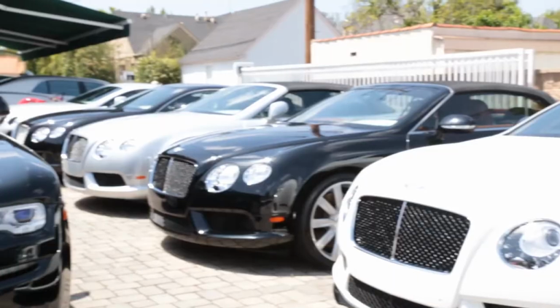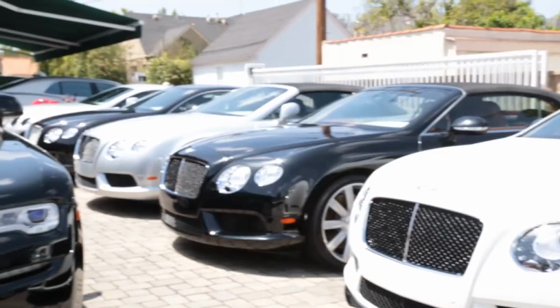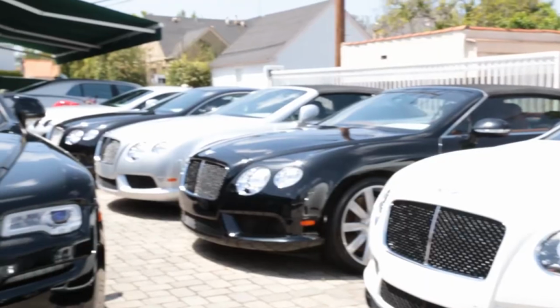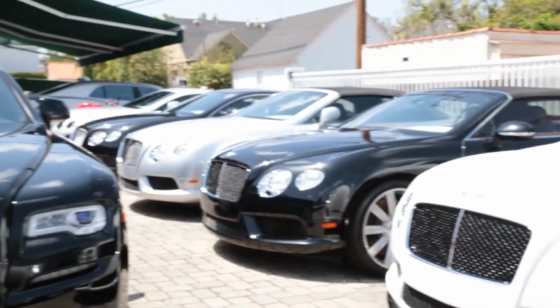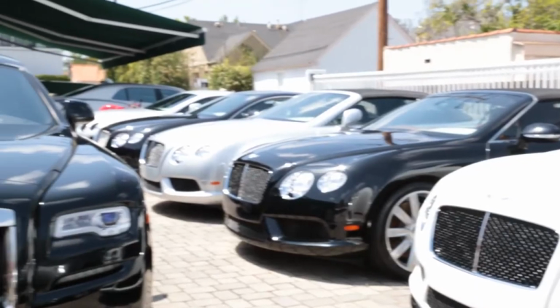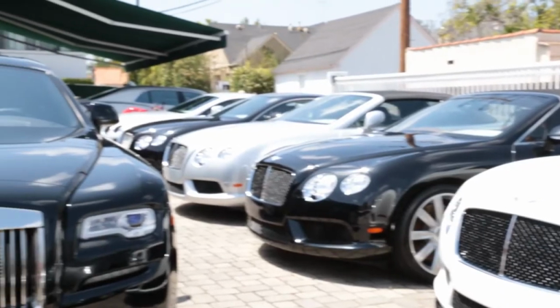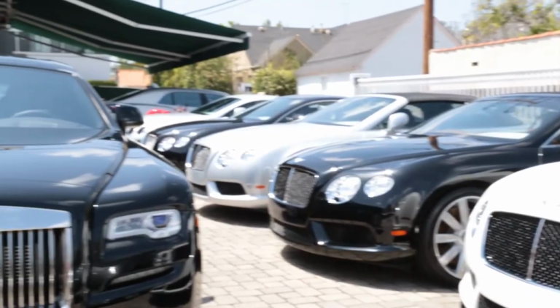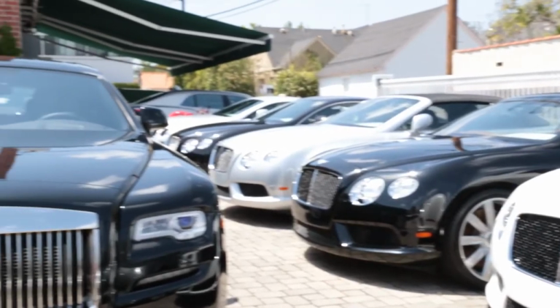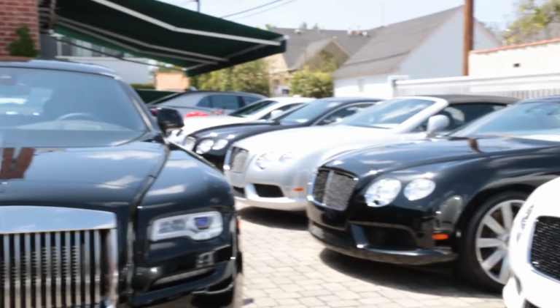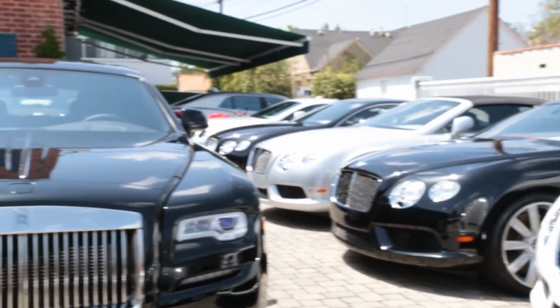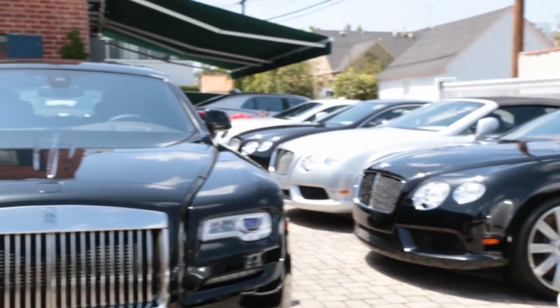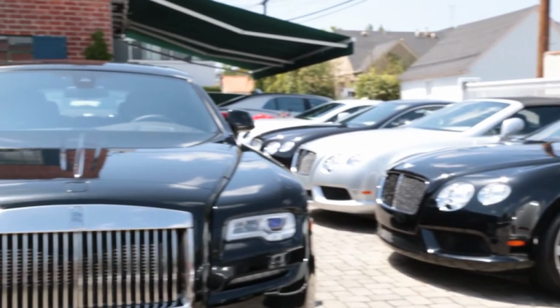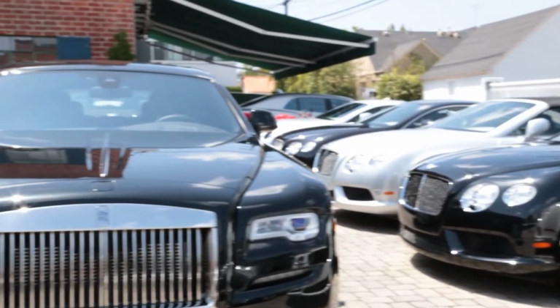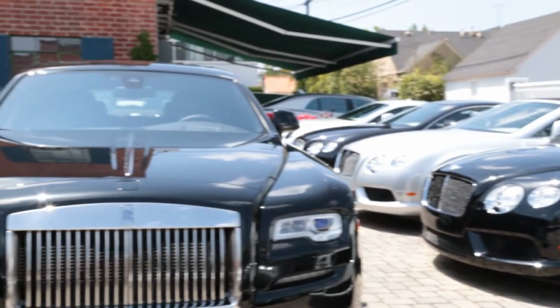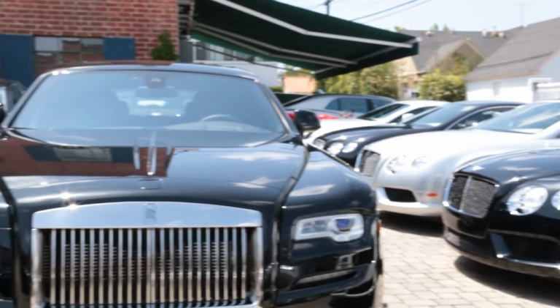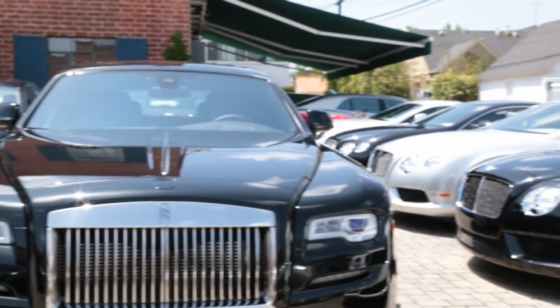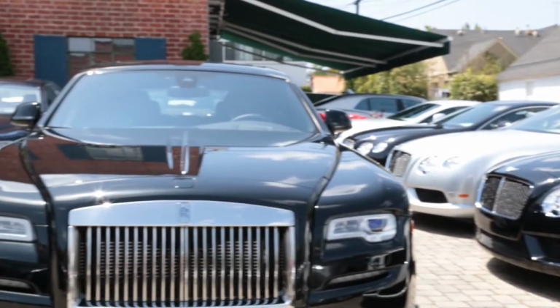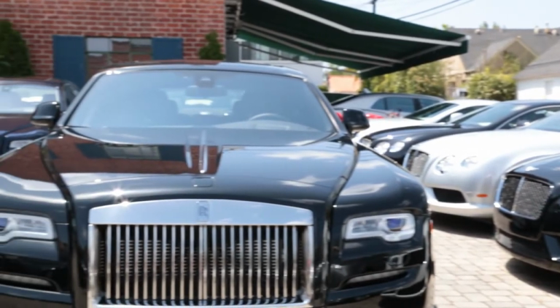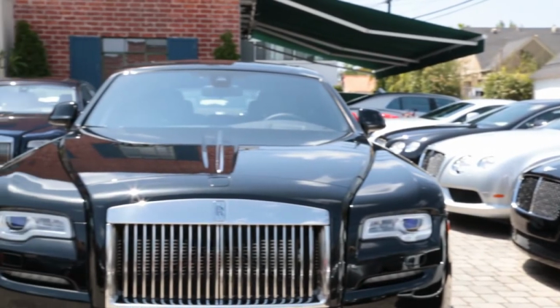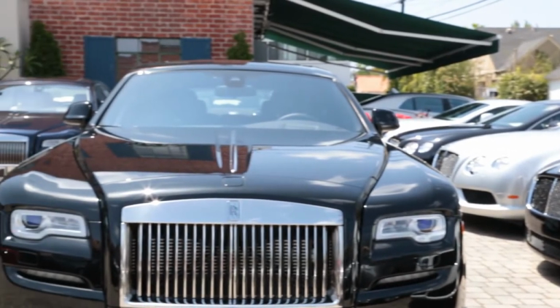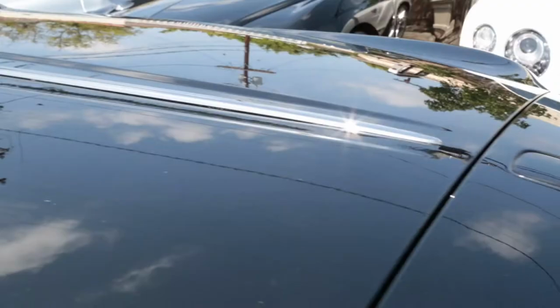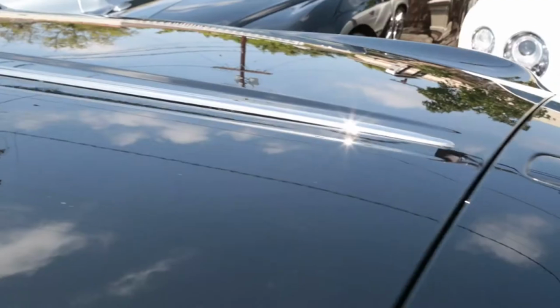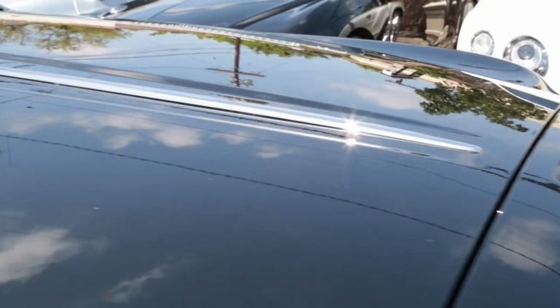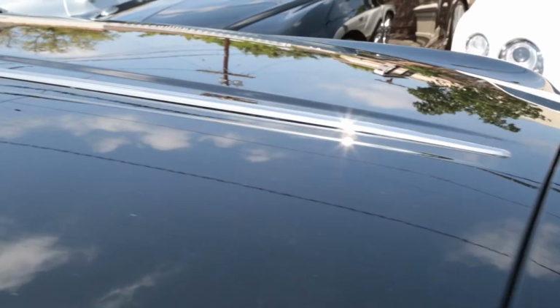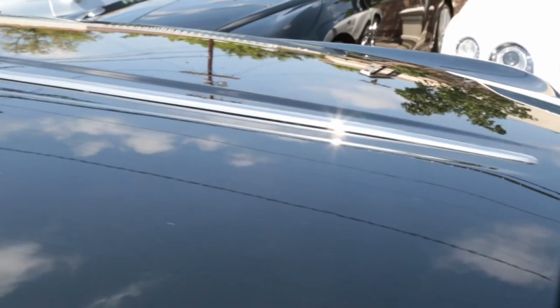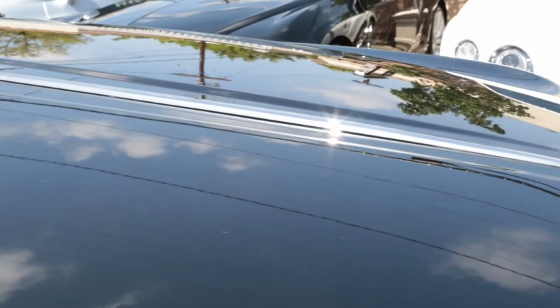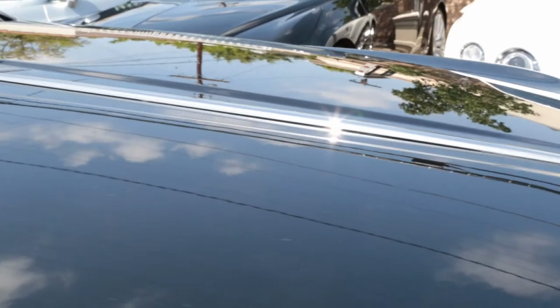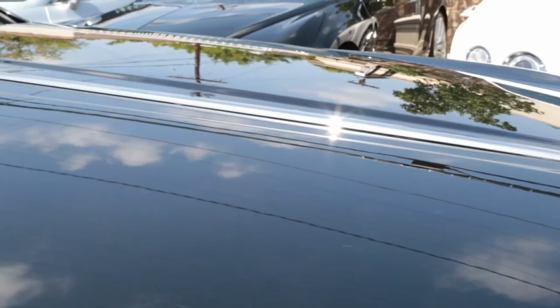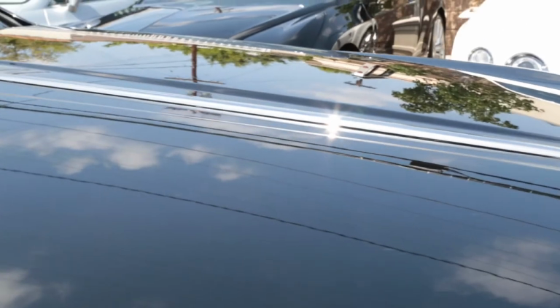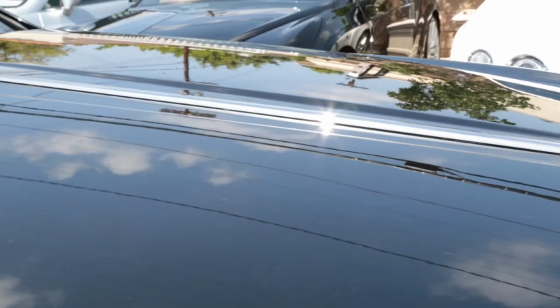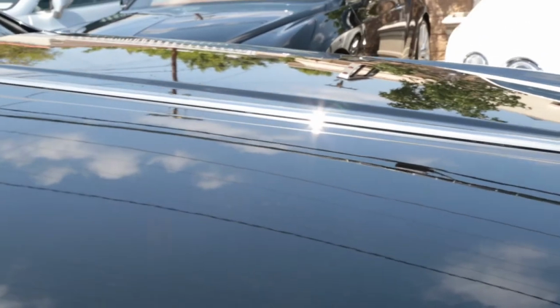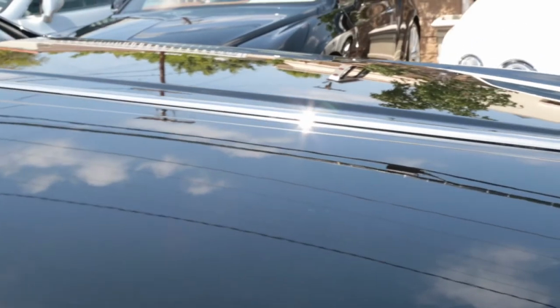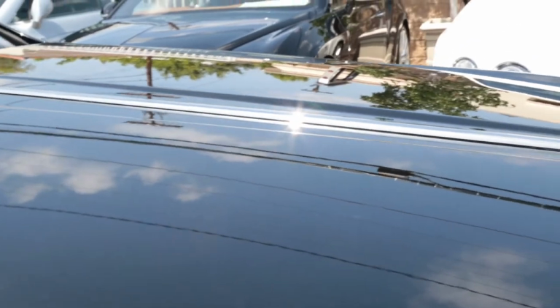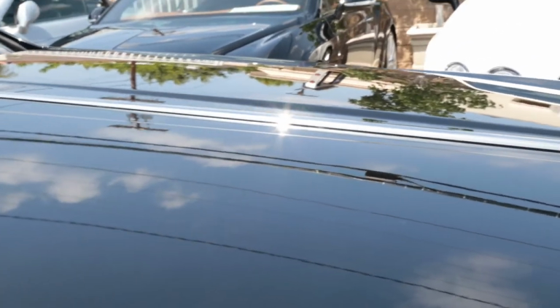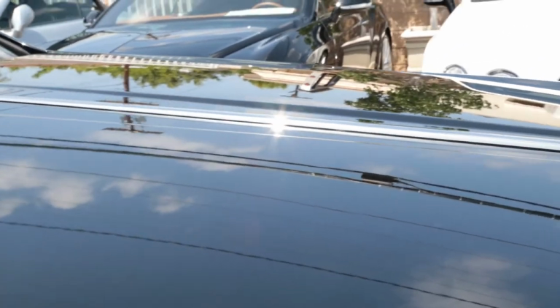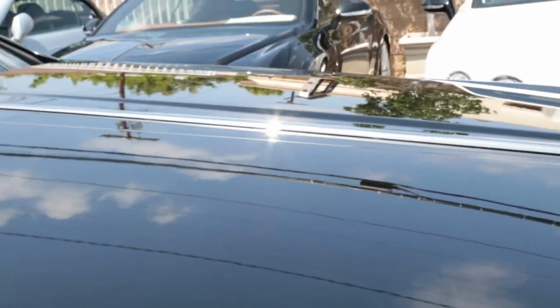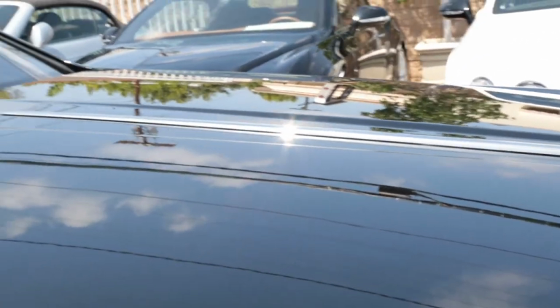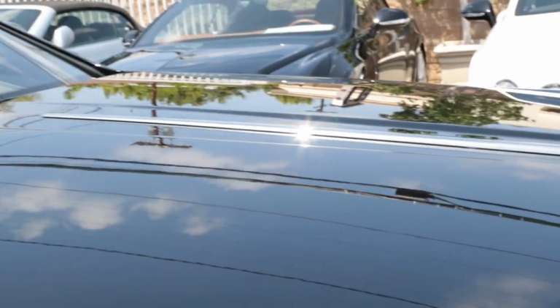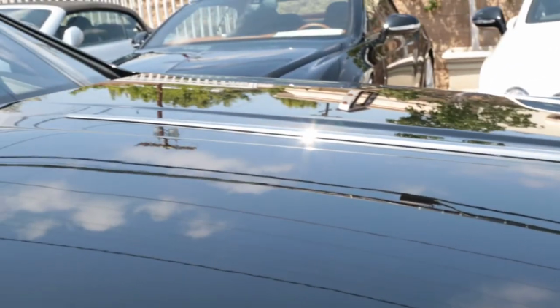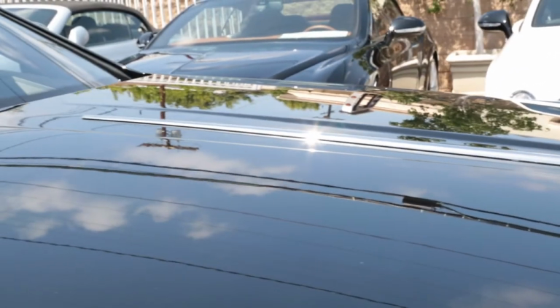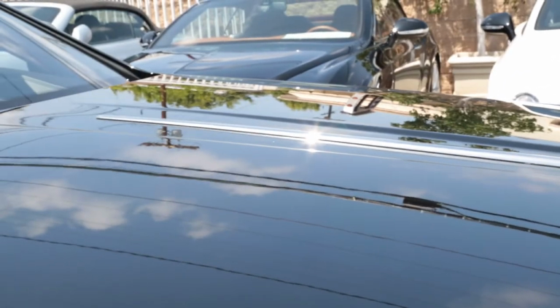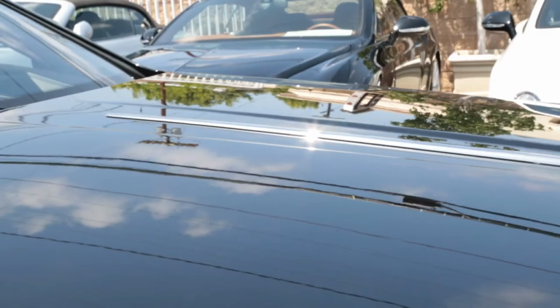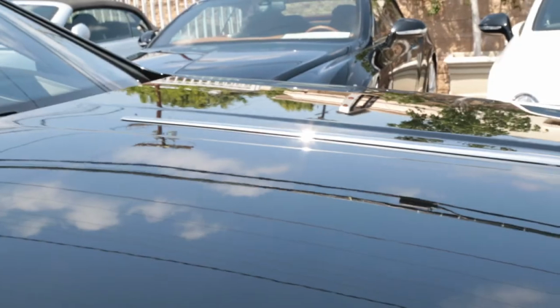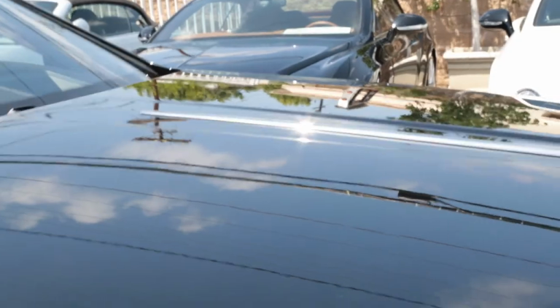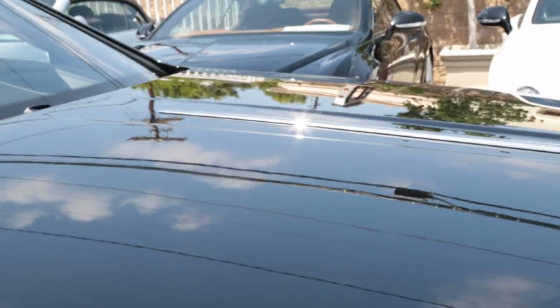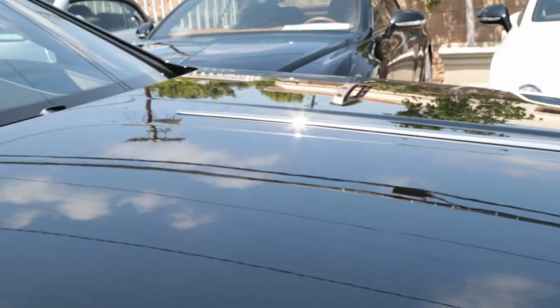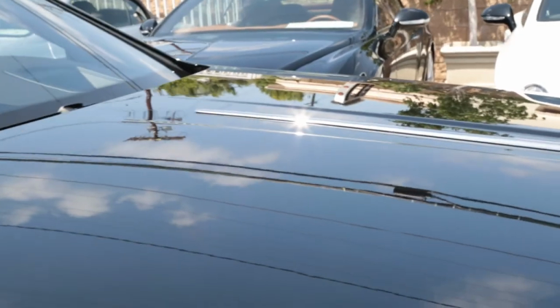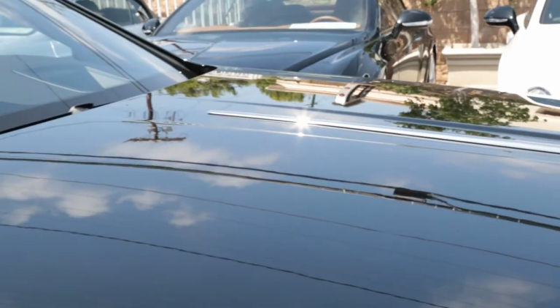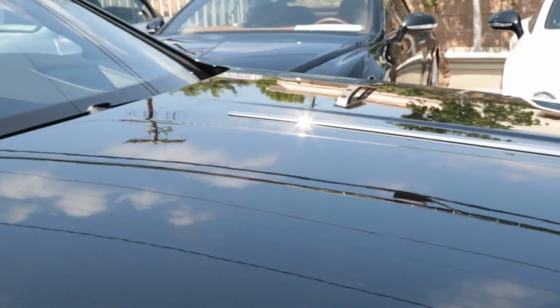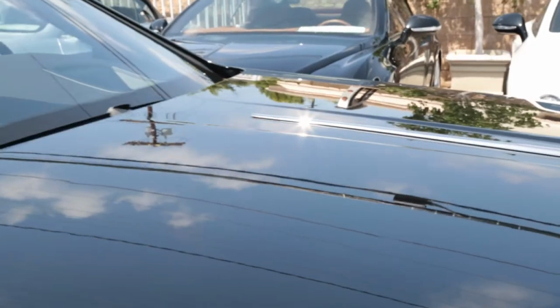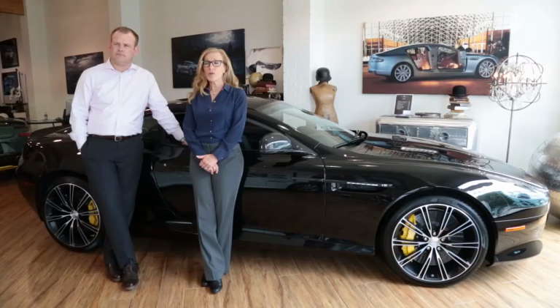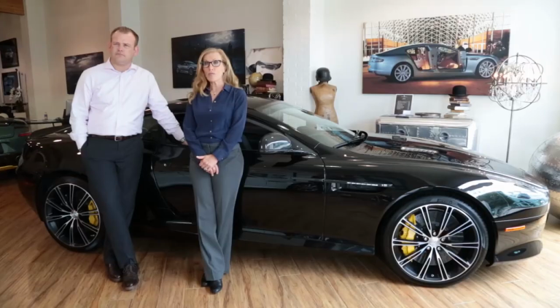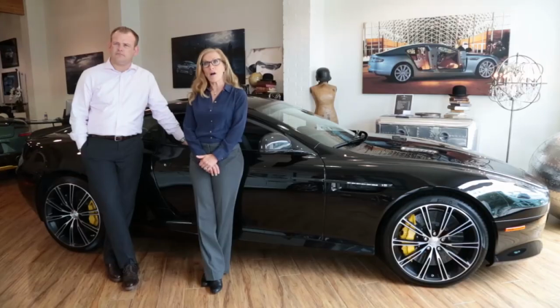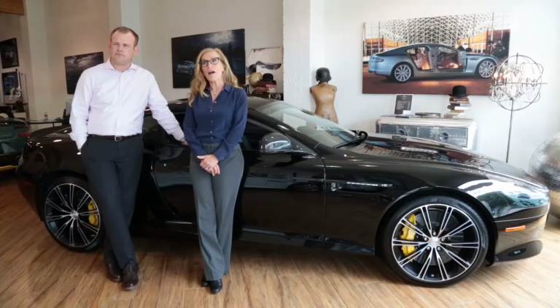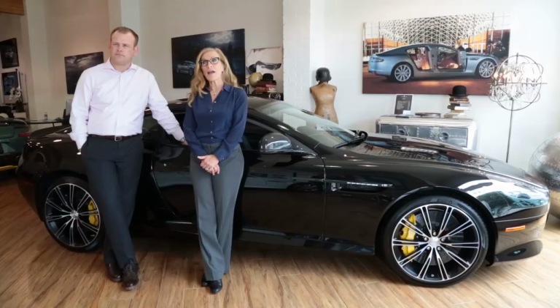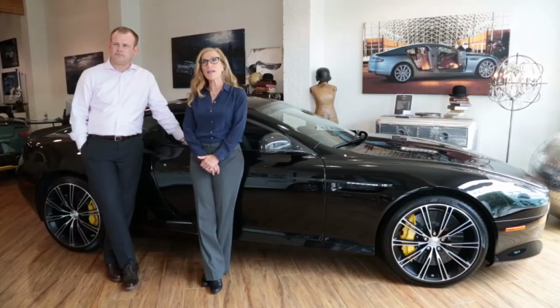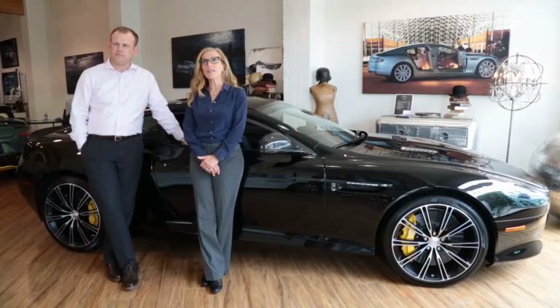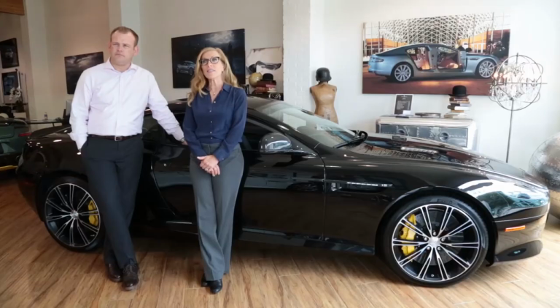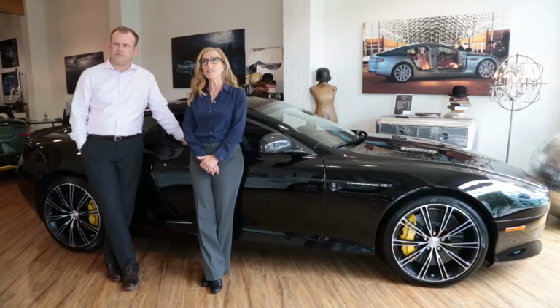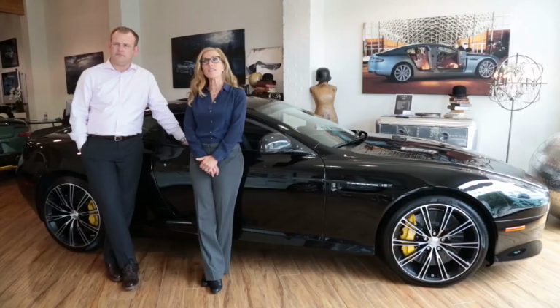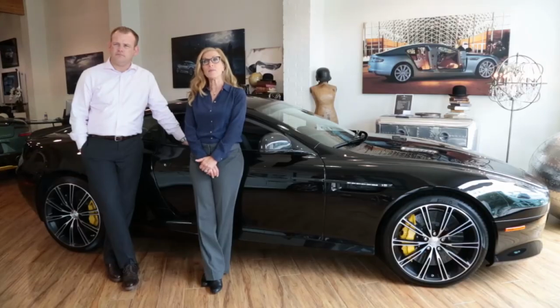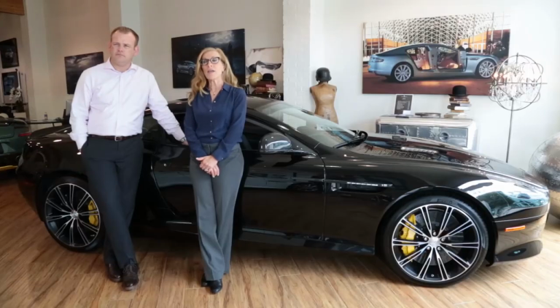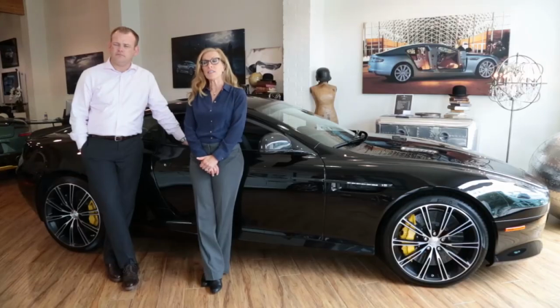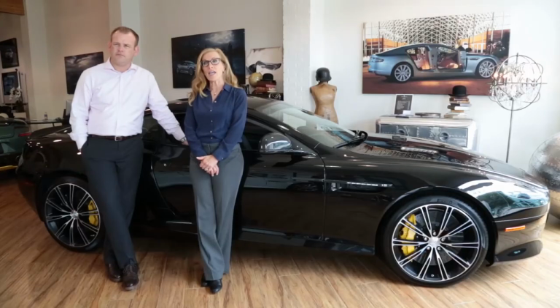We choose Seelajet because it's an aviation grade product. It helps protect the cars. It is easy to apply and easy to maintain.